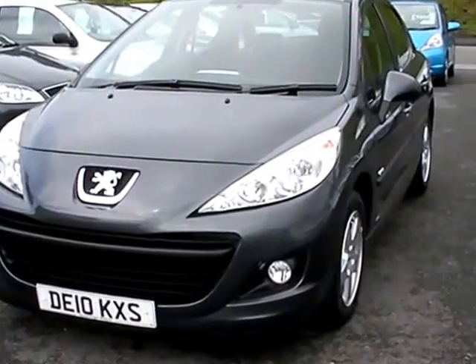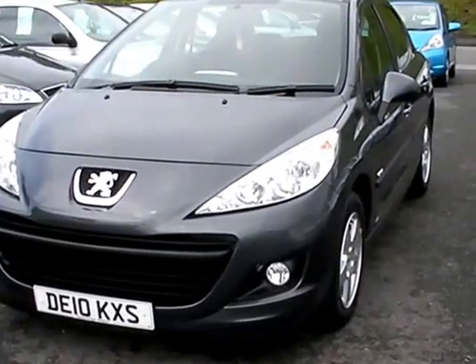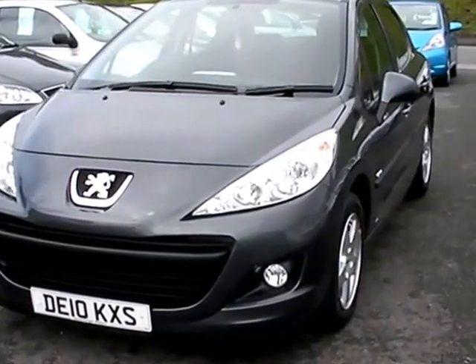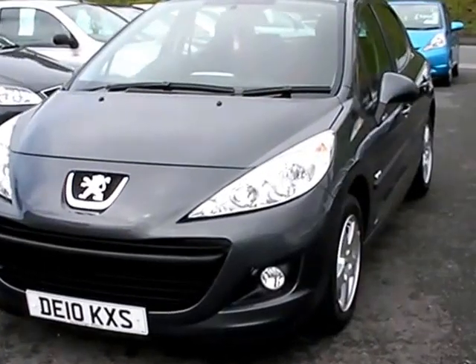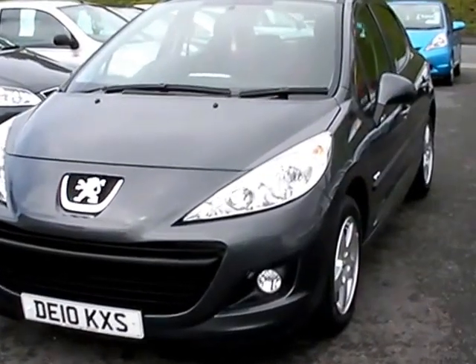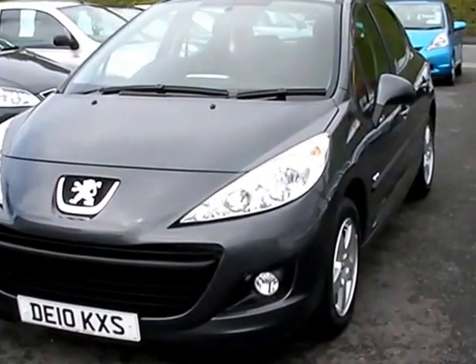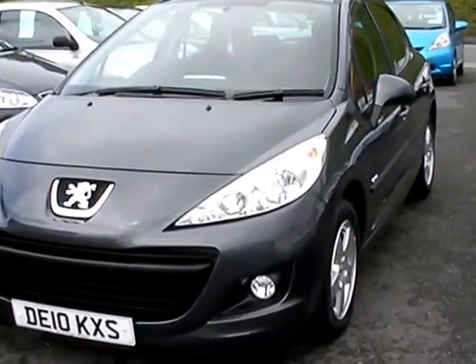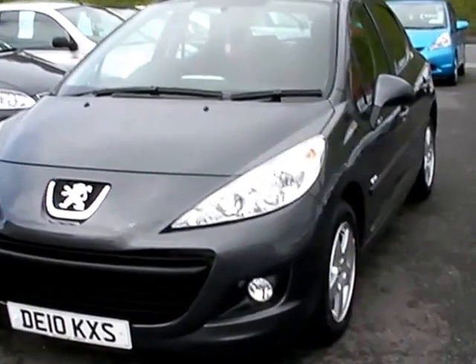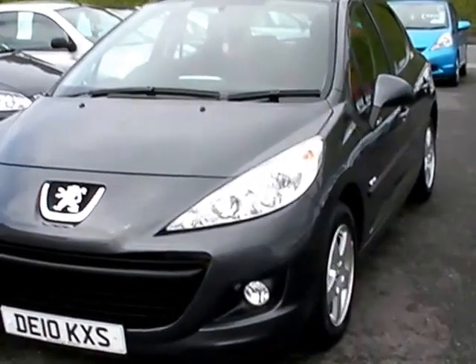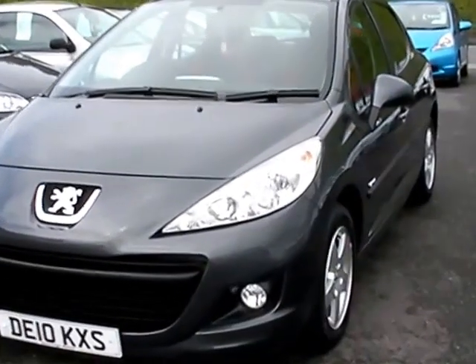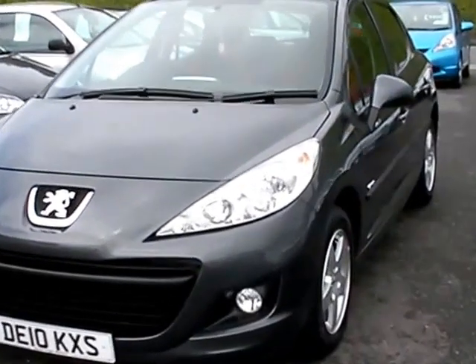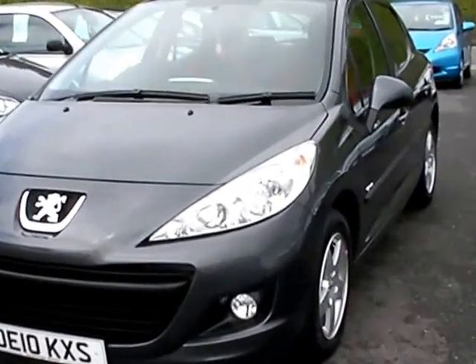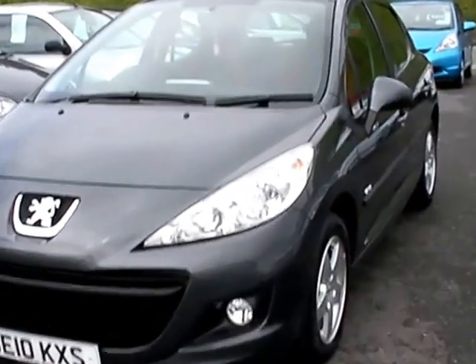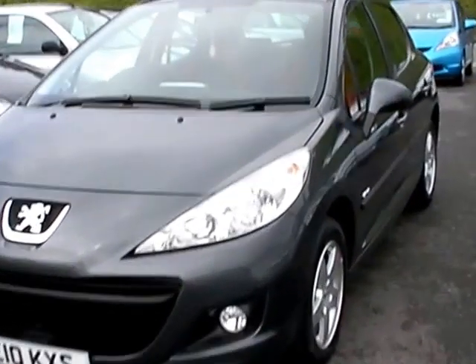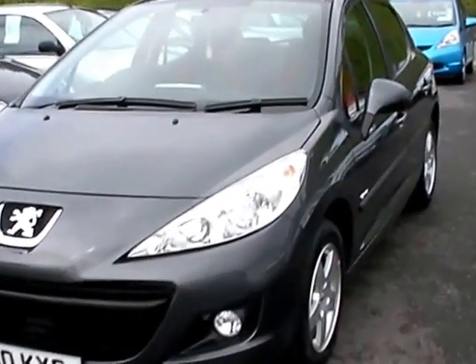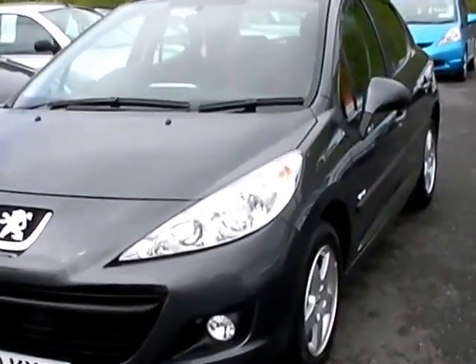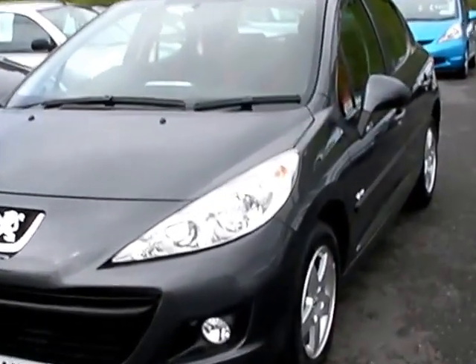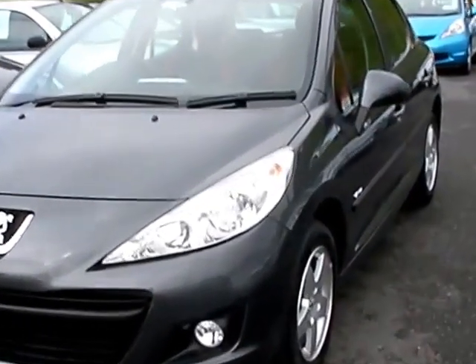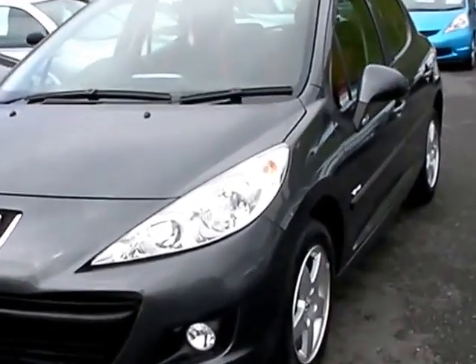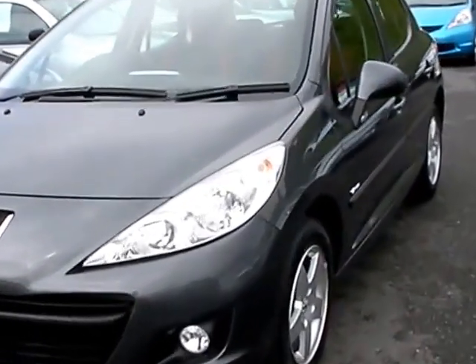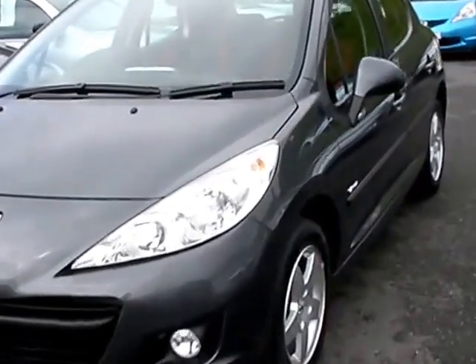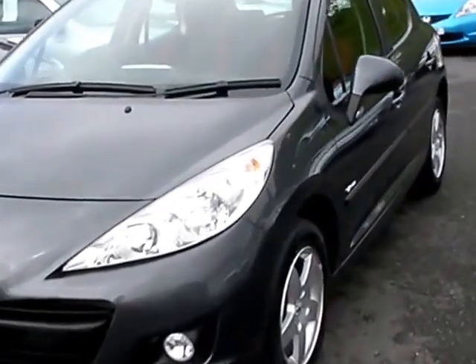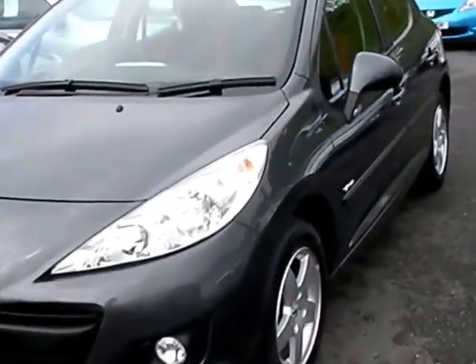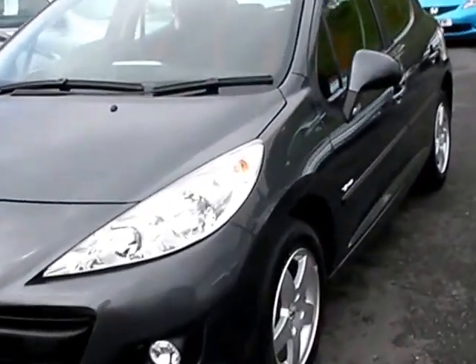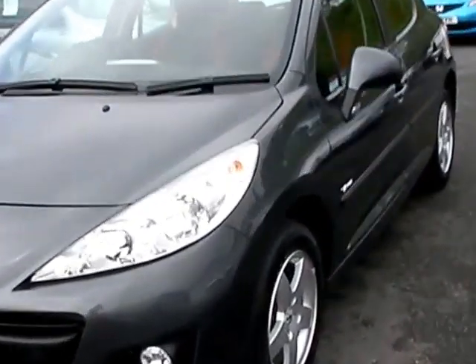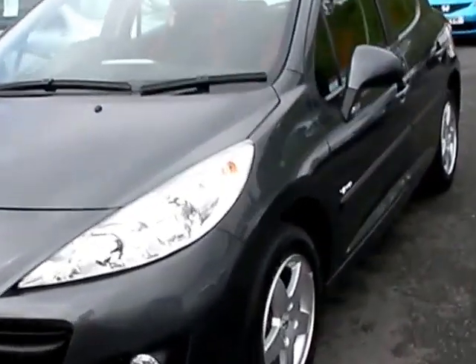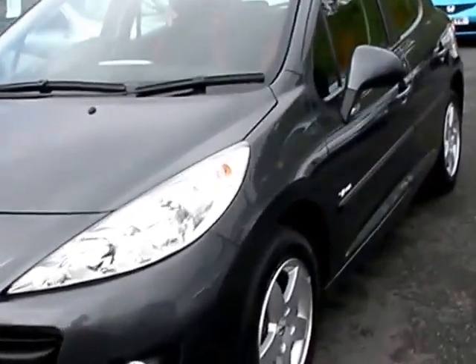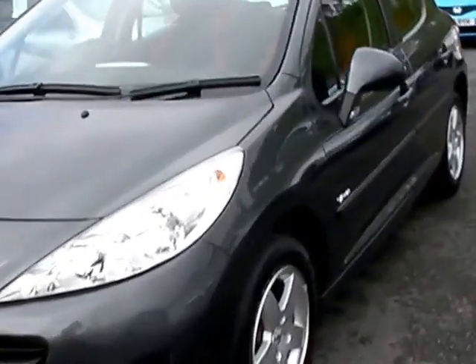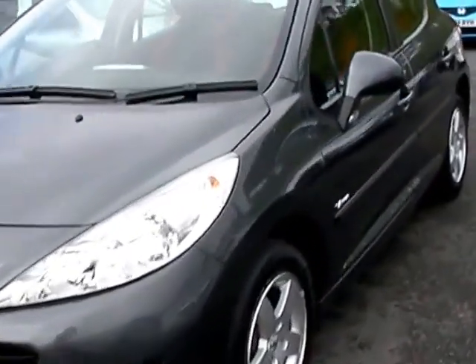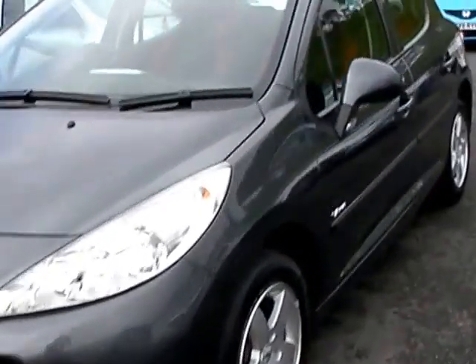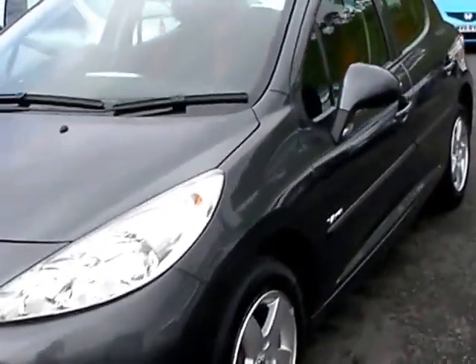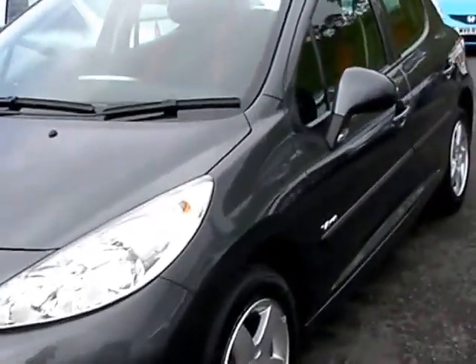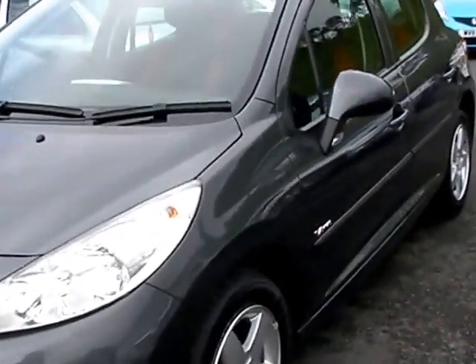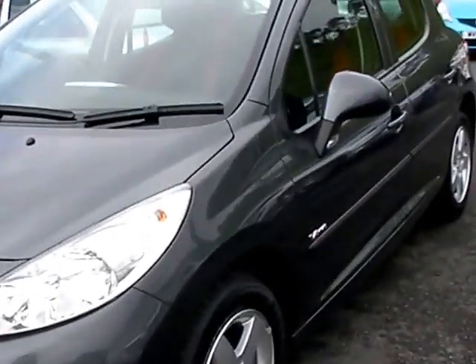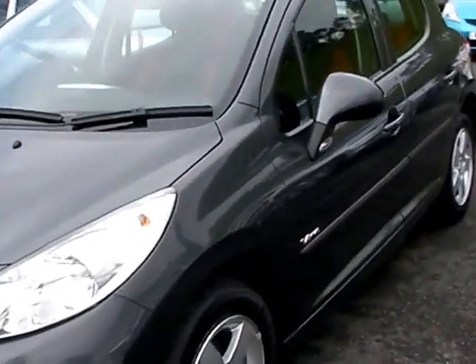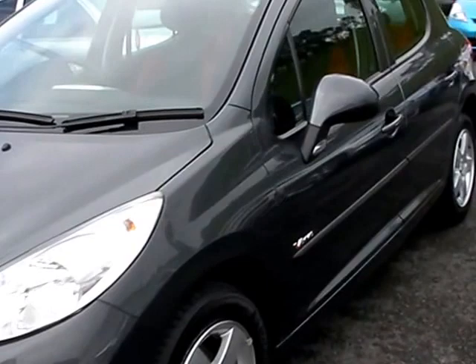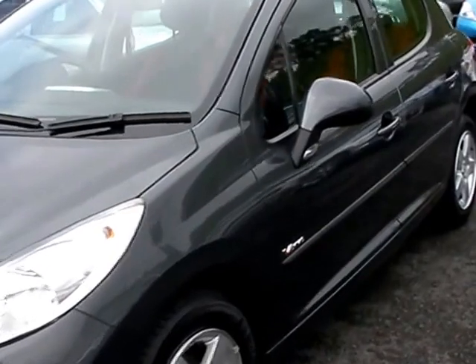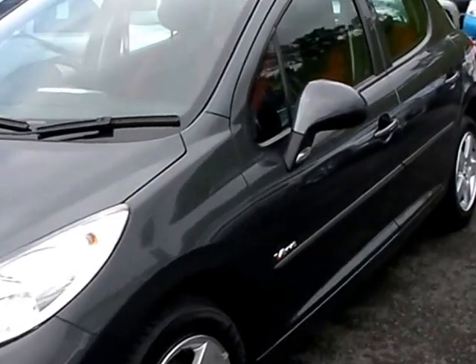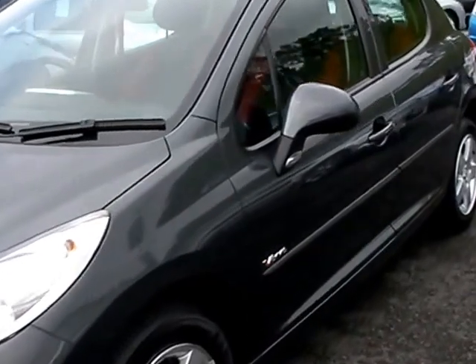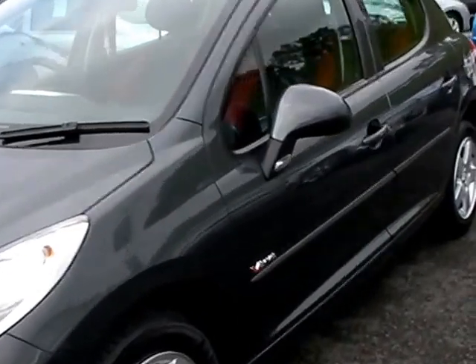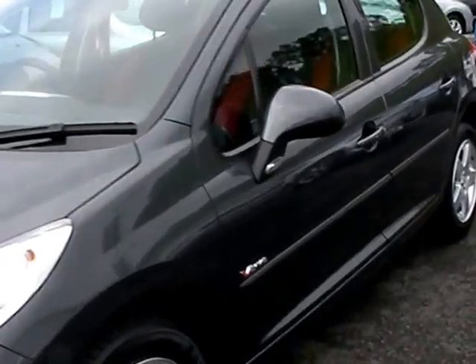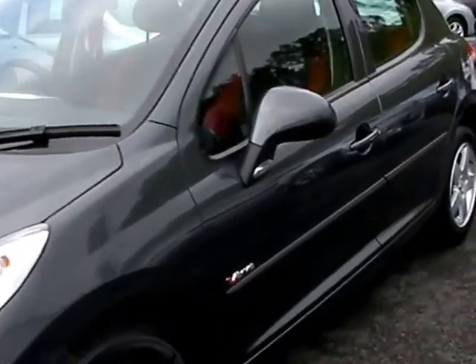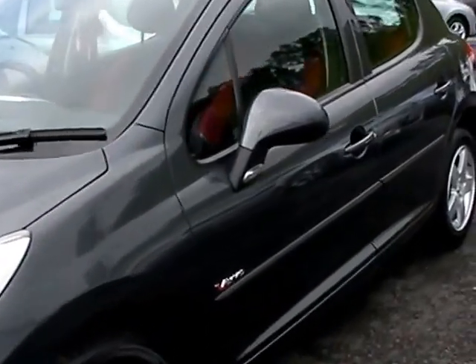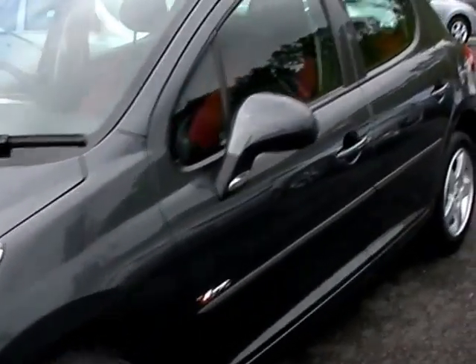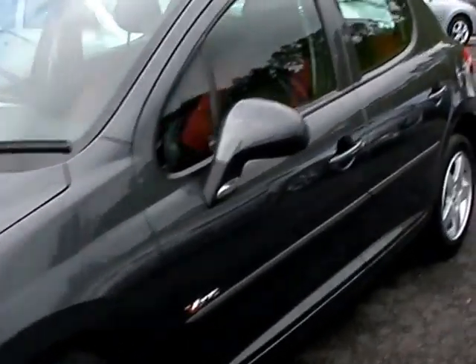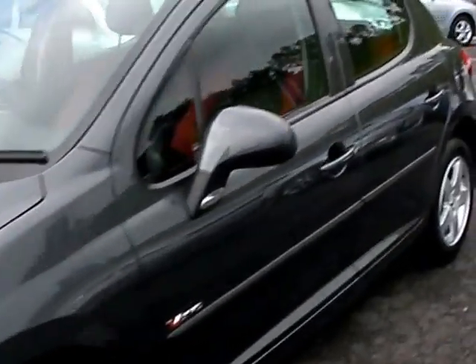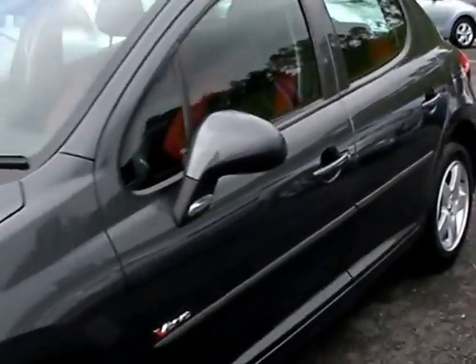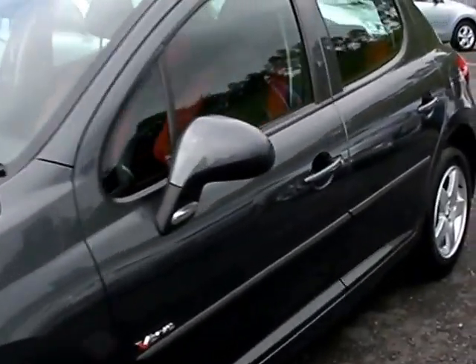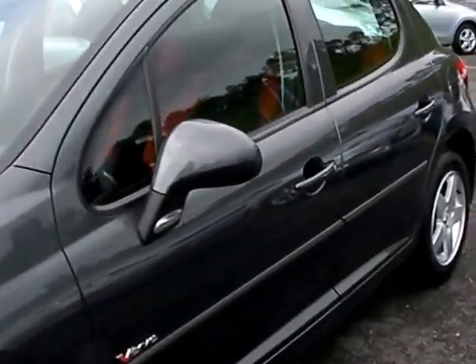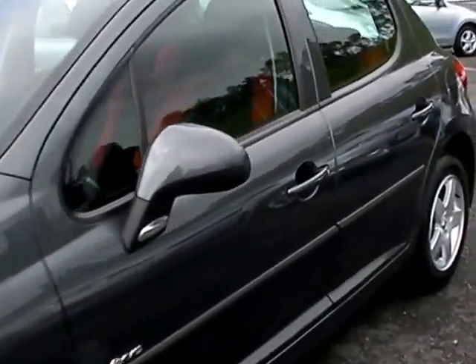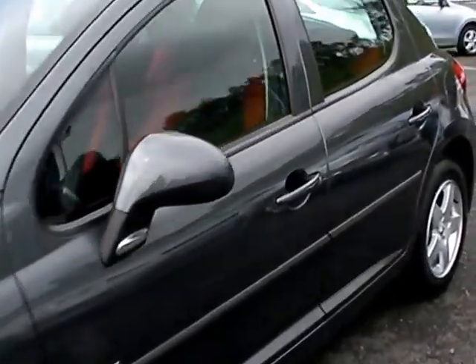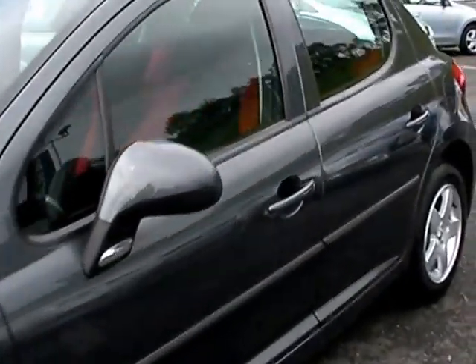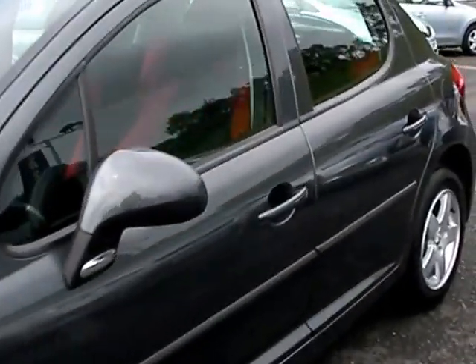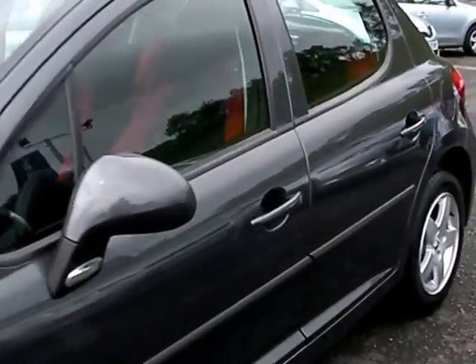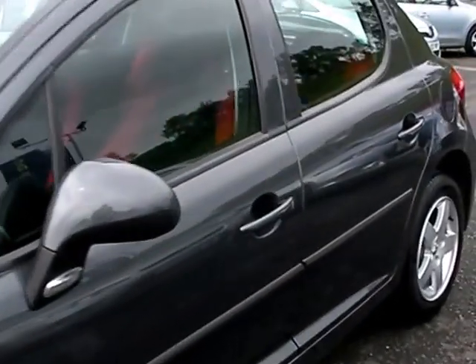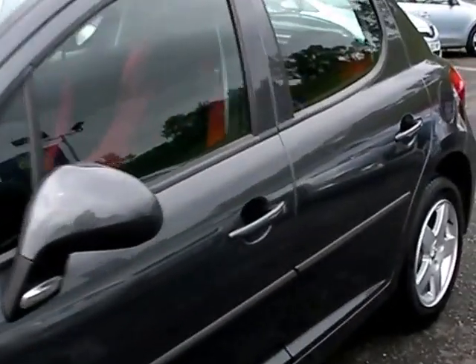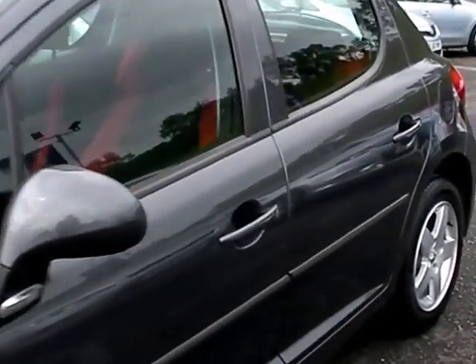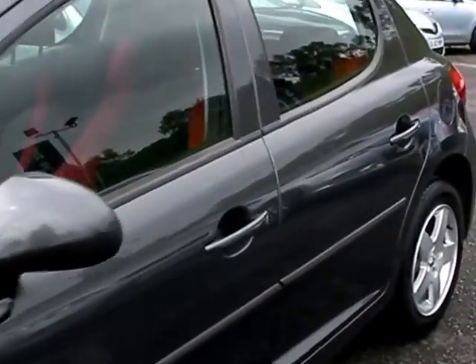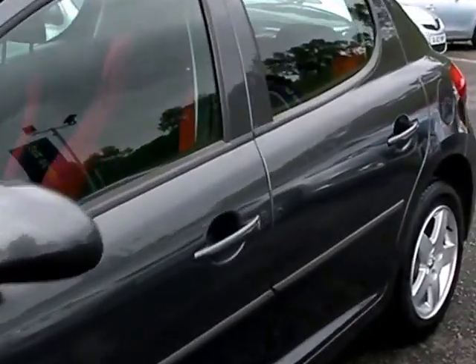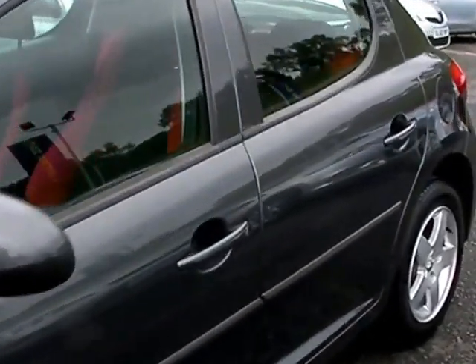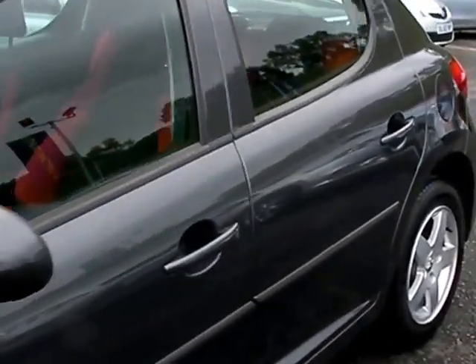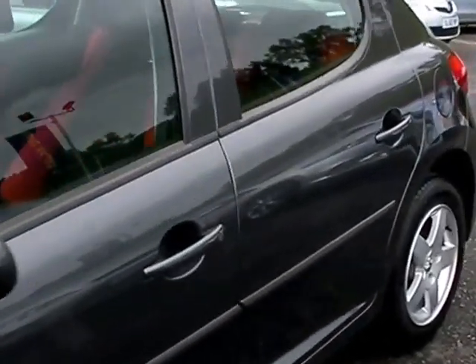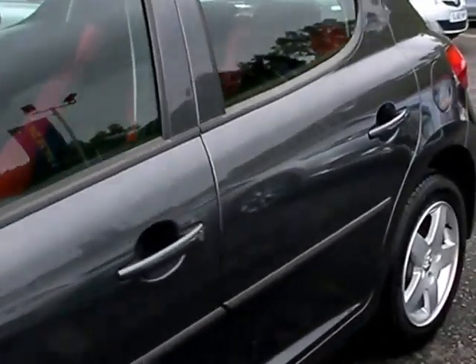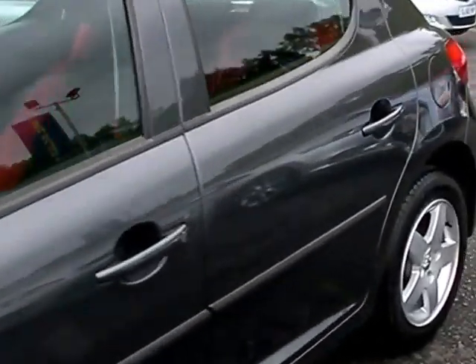Welcome to Cantilever Car Centre. Here today we have a Peugeot 207 Verve, registered in 2010 on a plate.